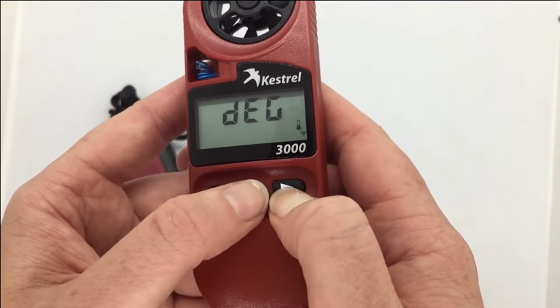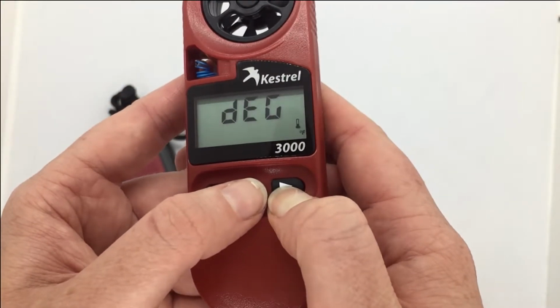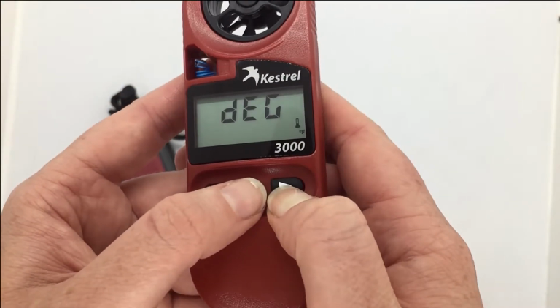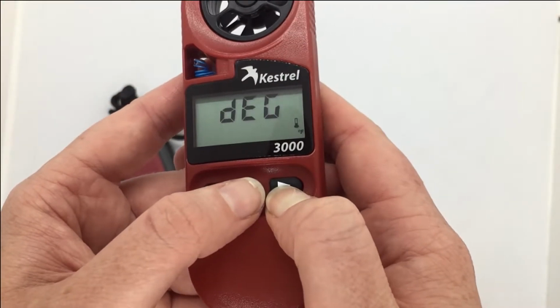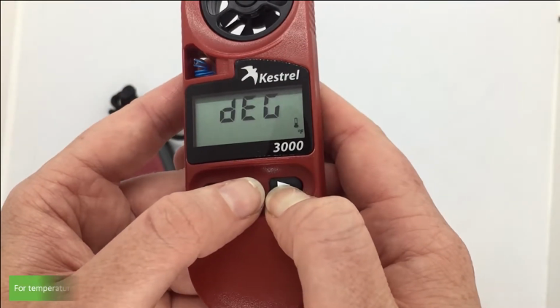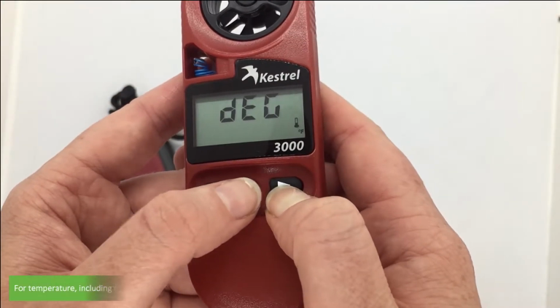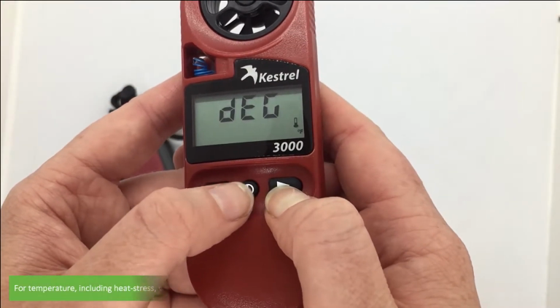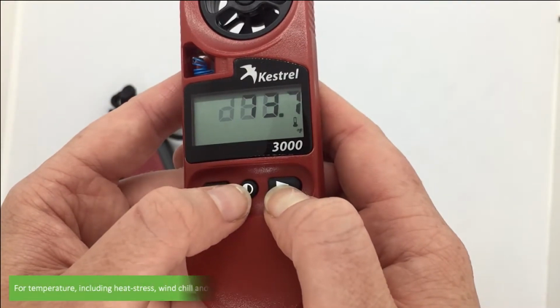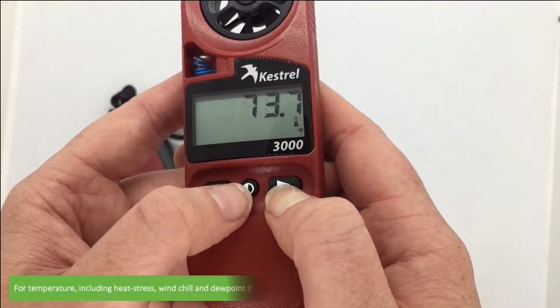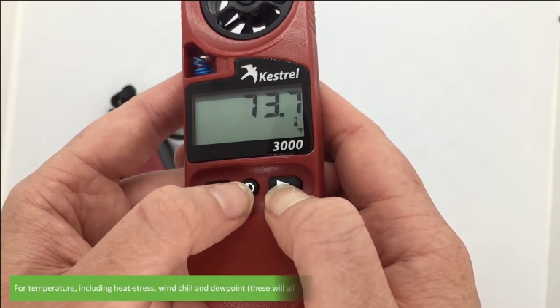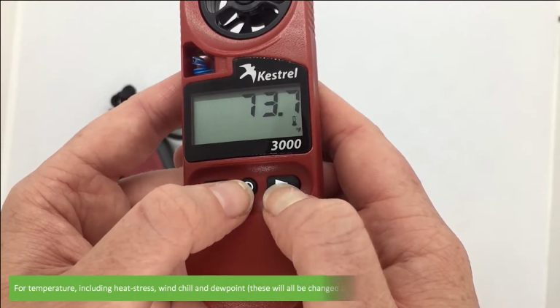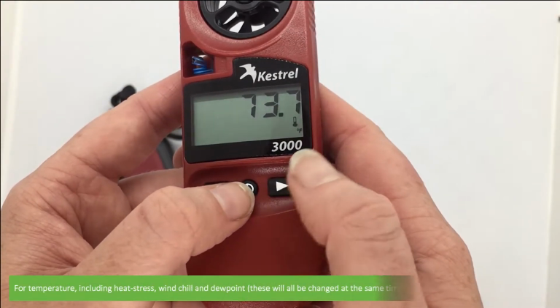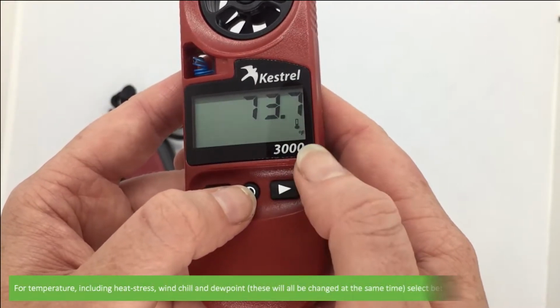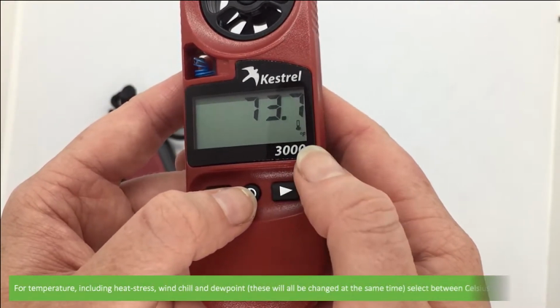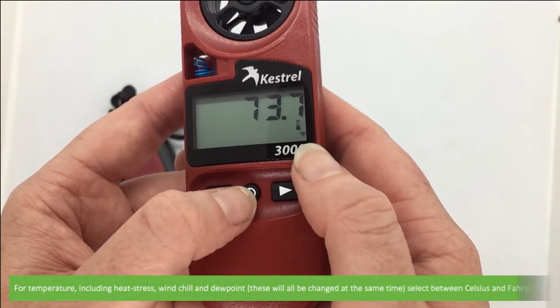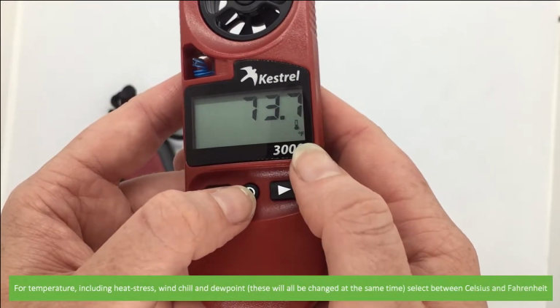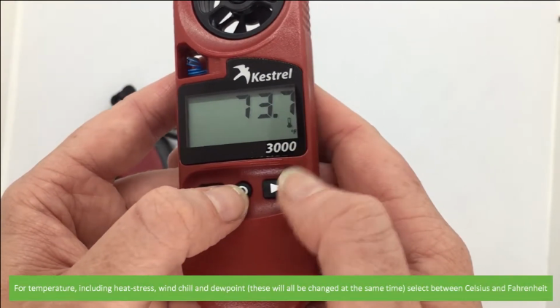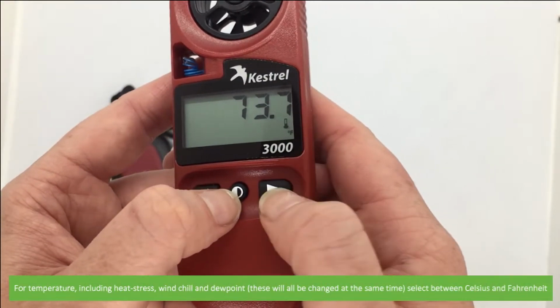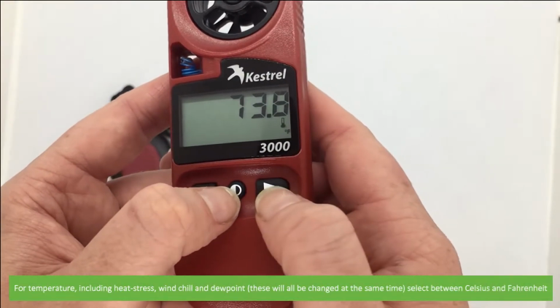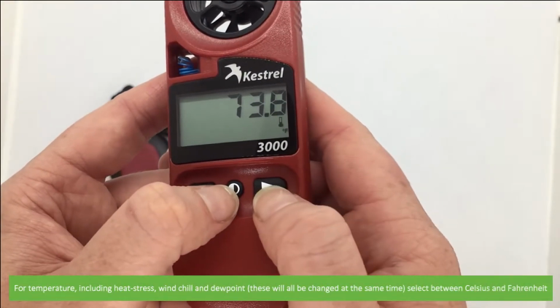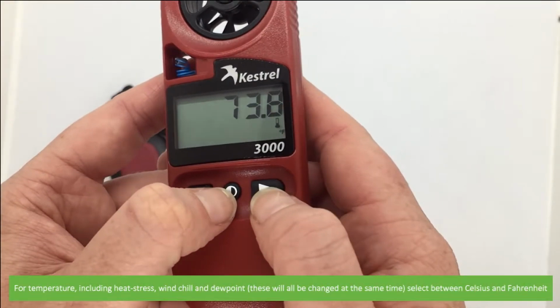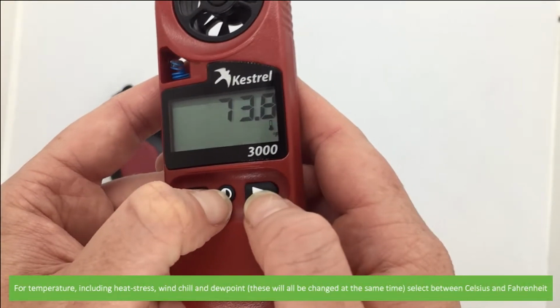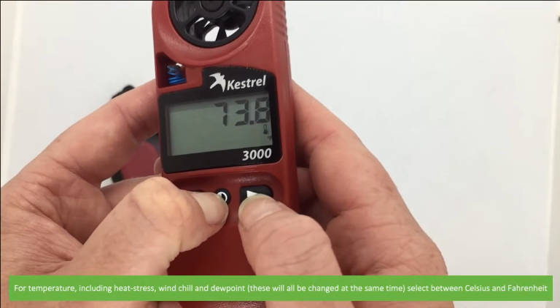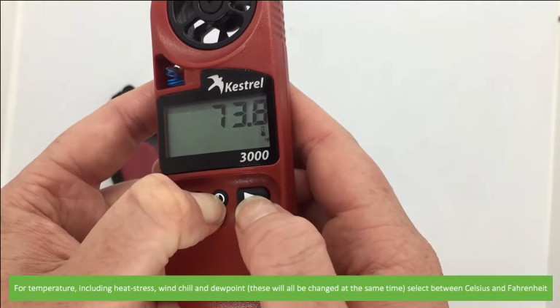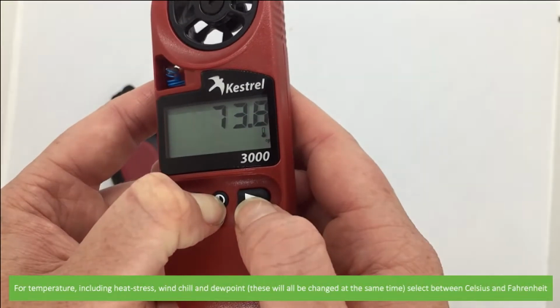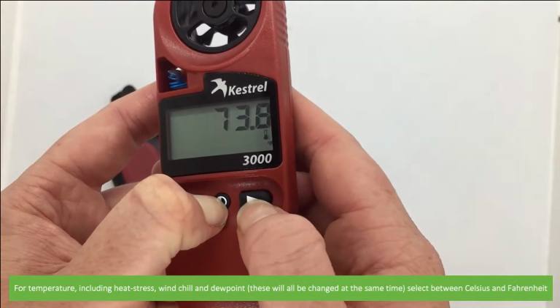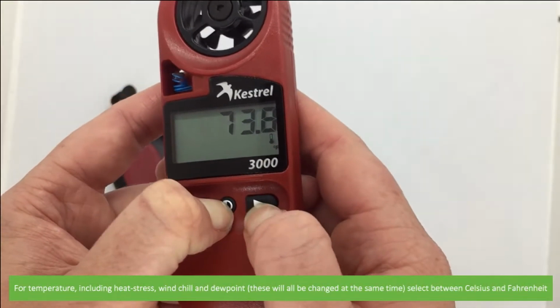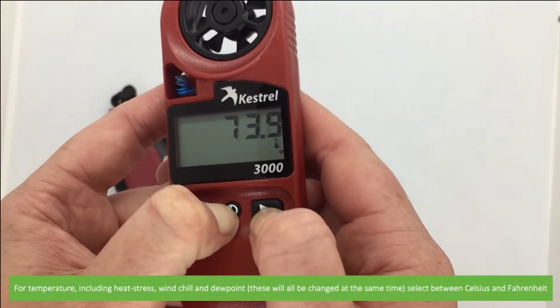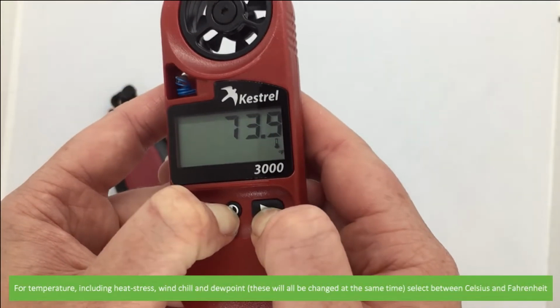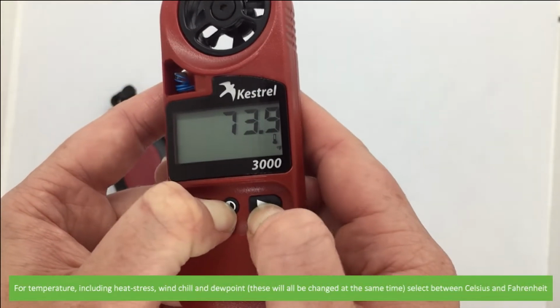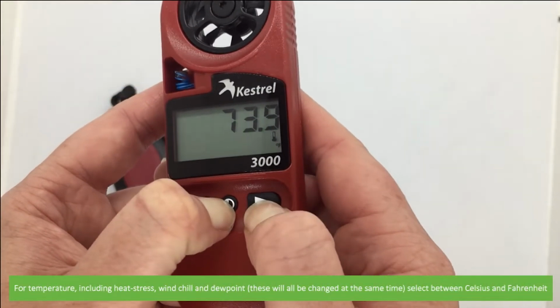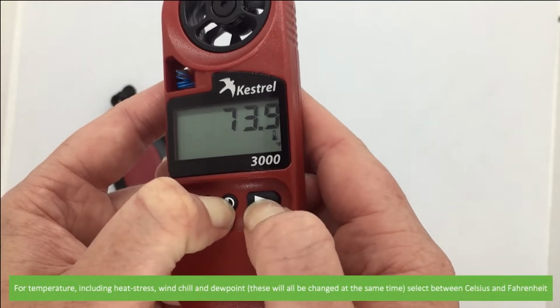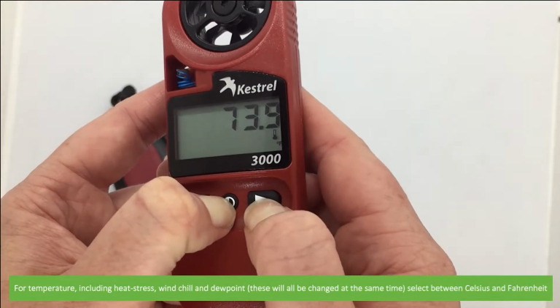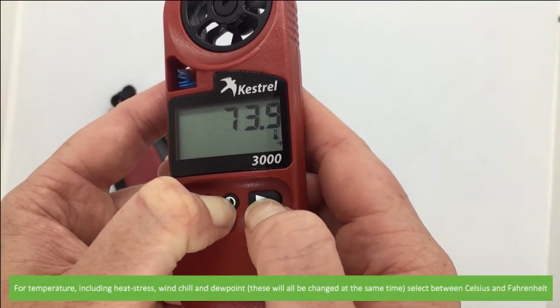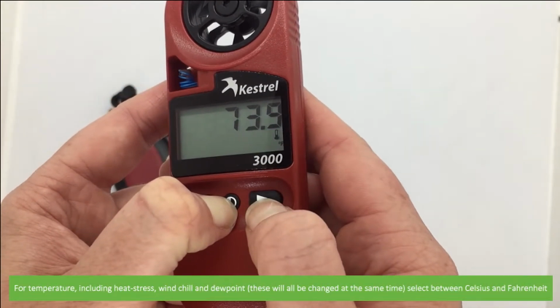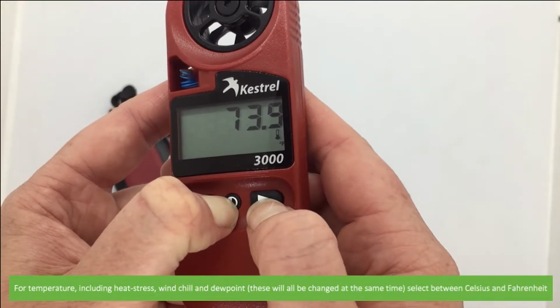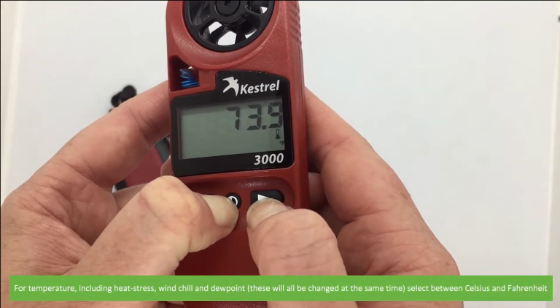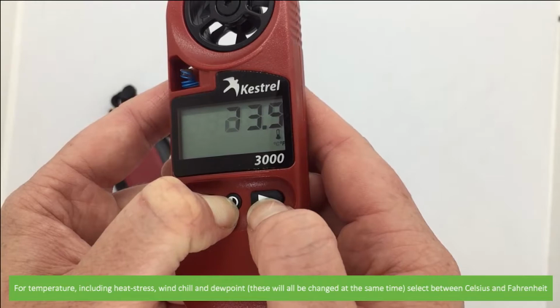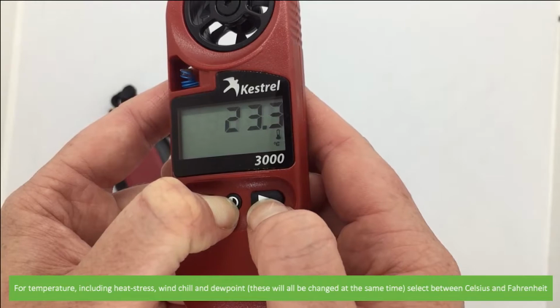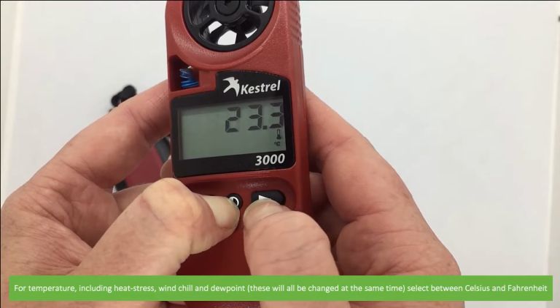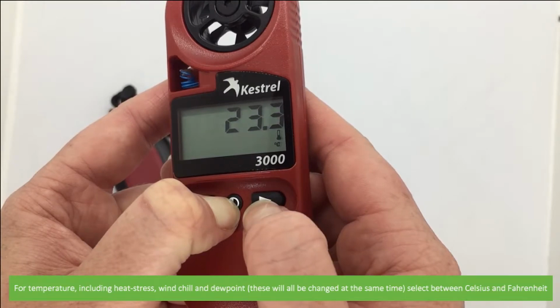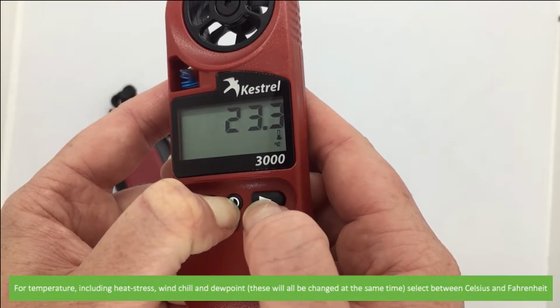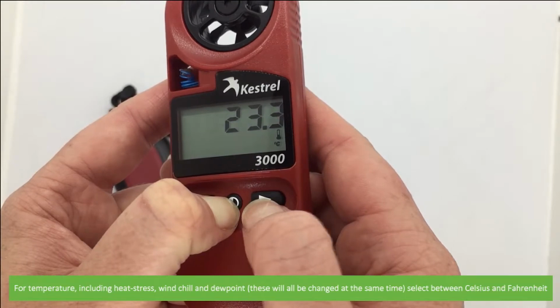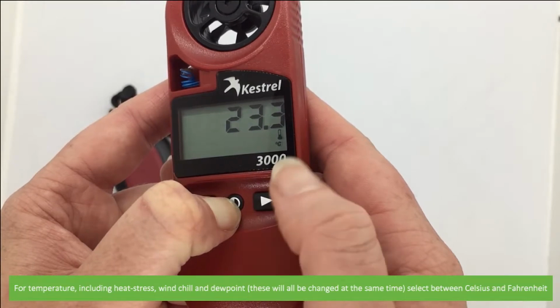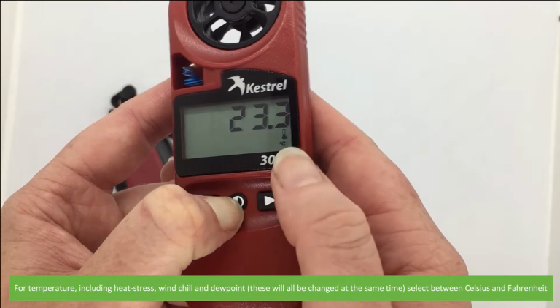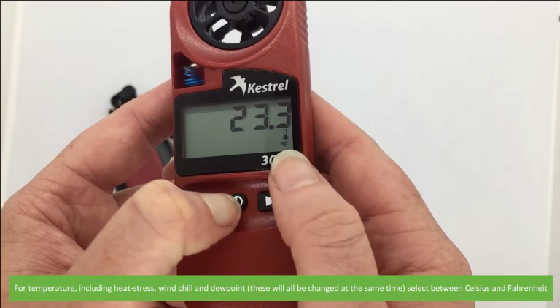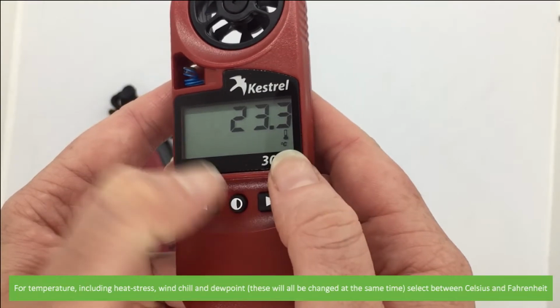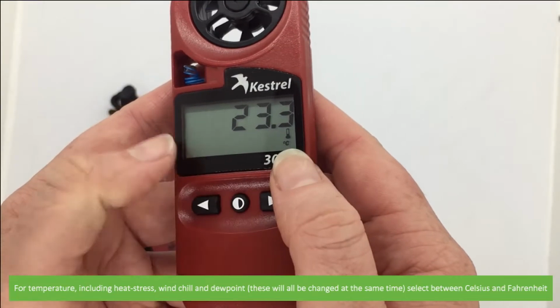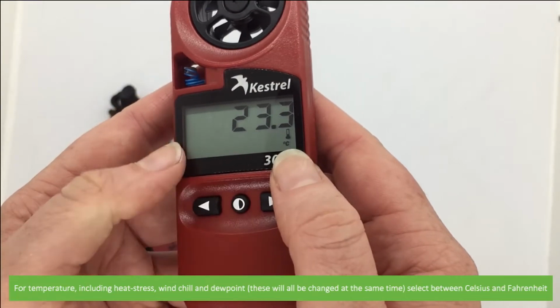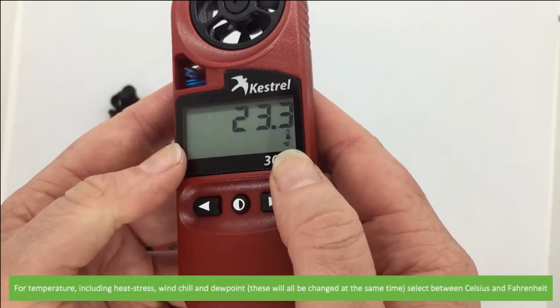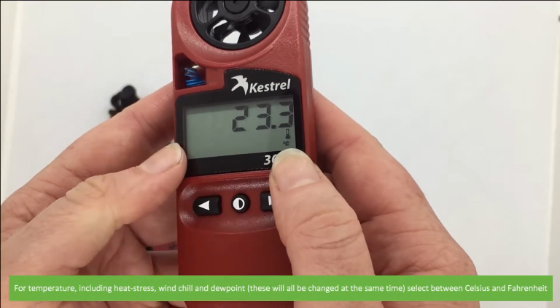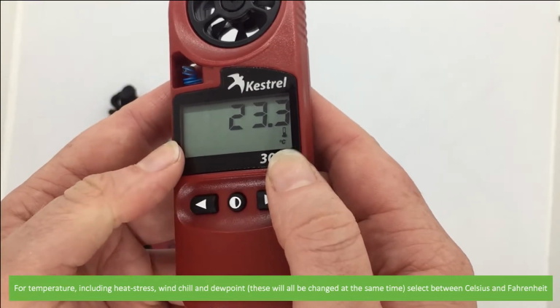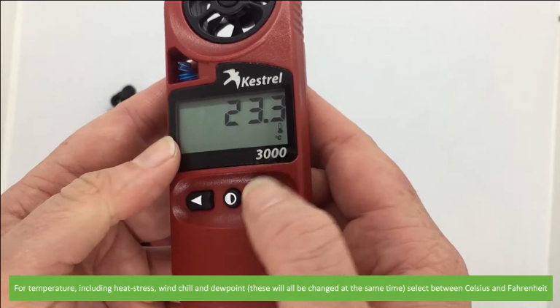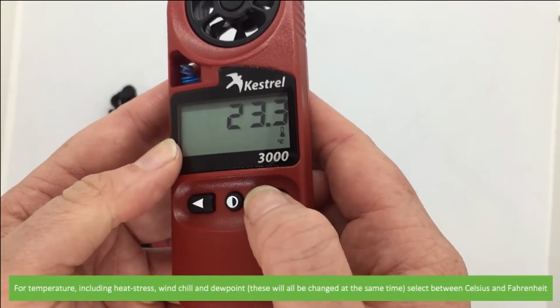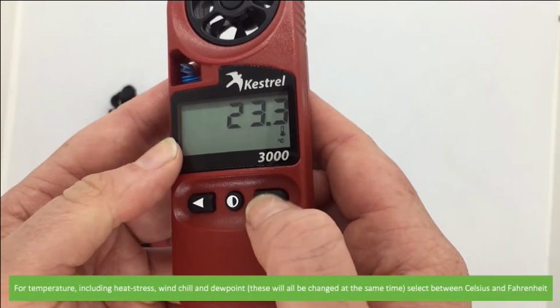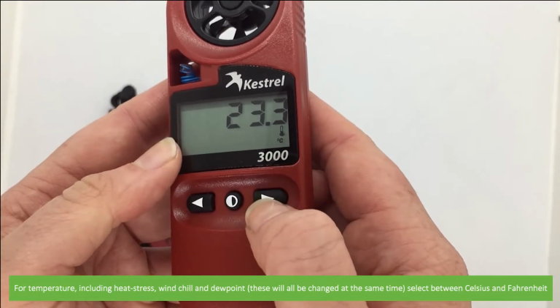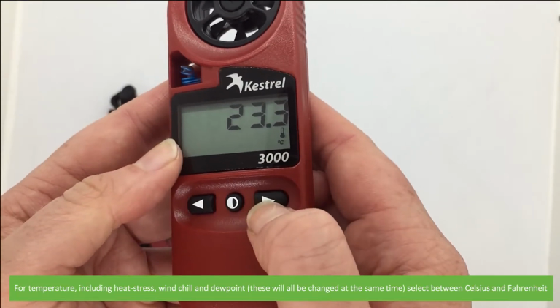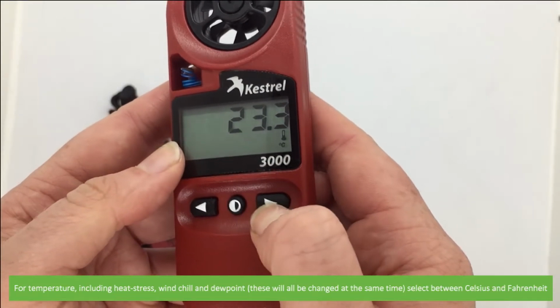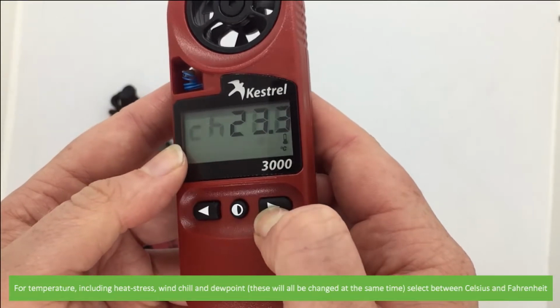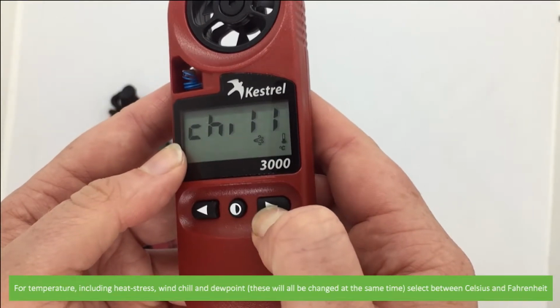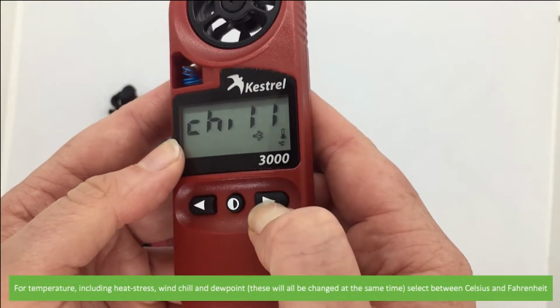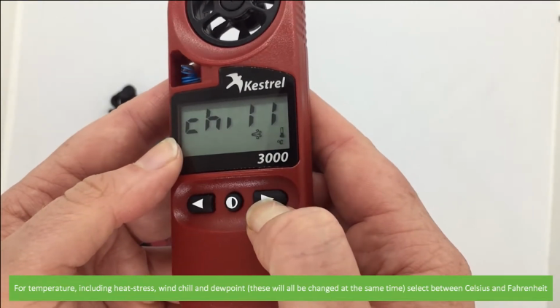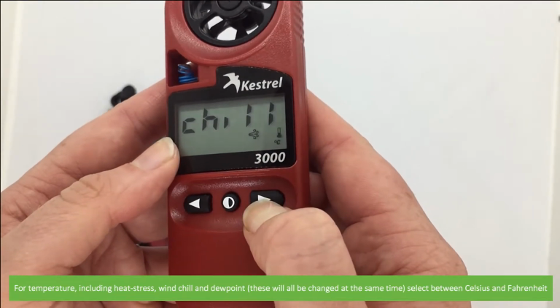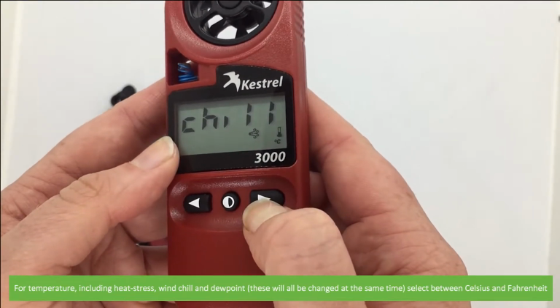For temperature, including heat stress, wind chill, and dew point, these will all be changed at the same time. You can select between Celsius and Fahrenheit.